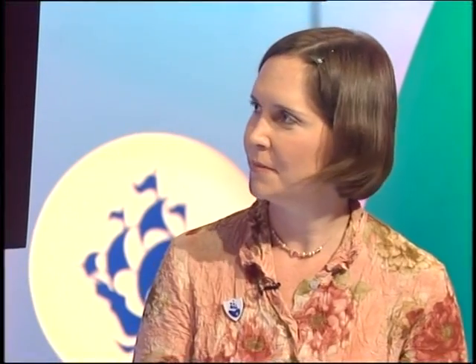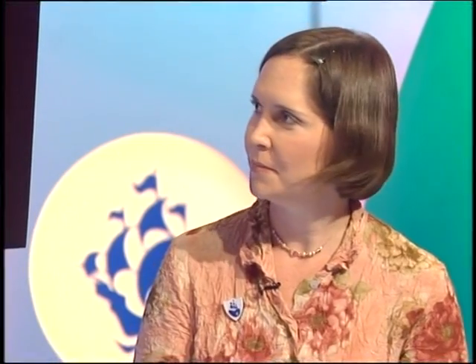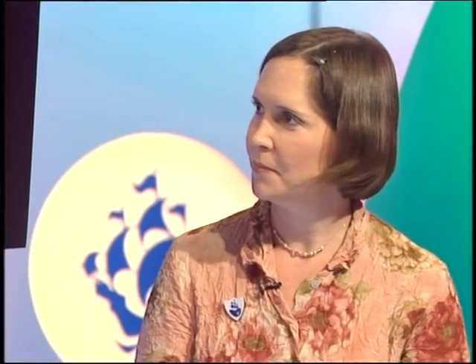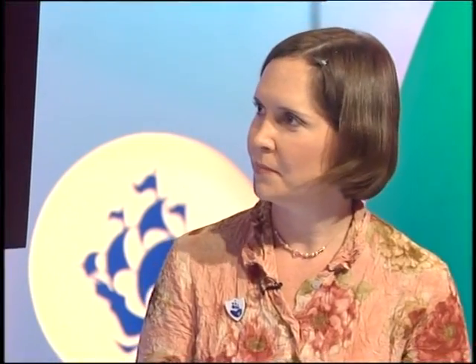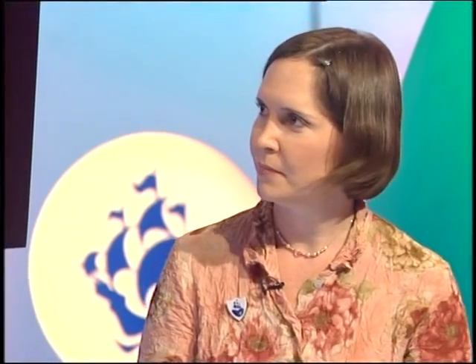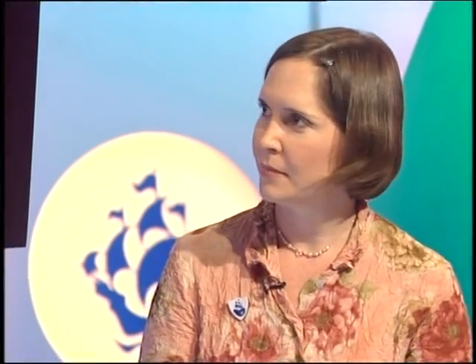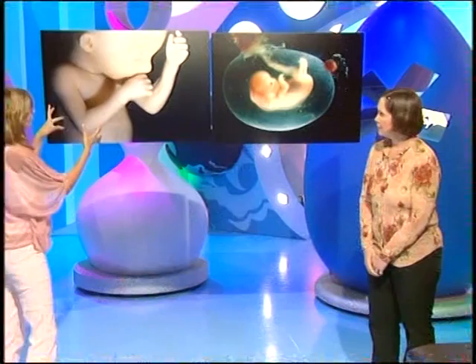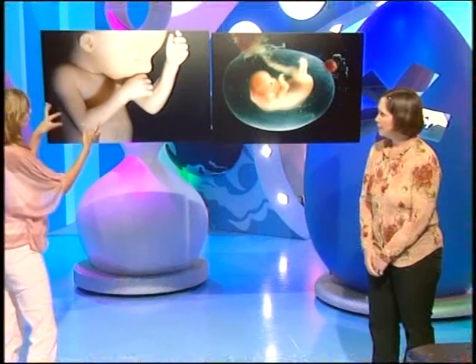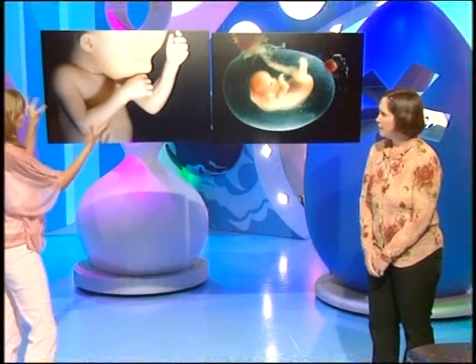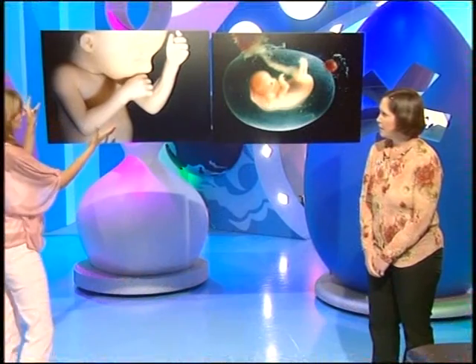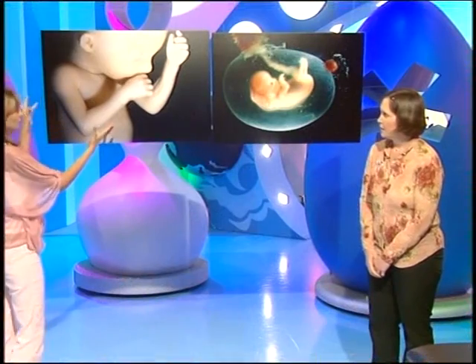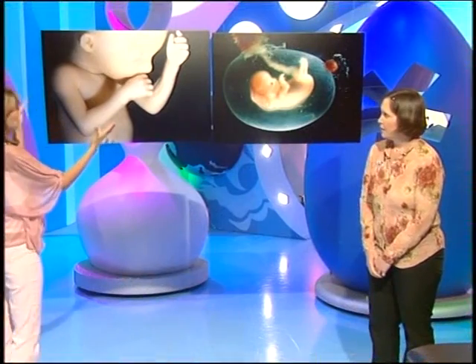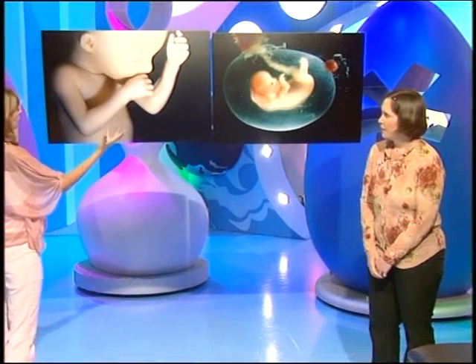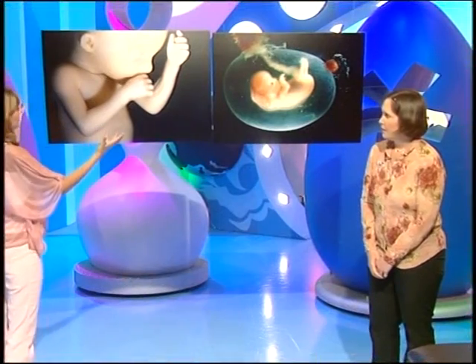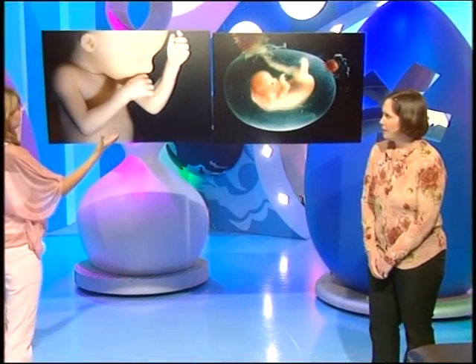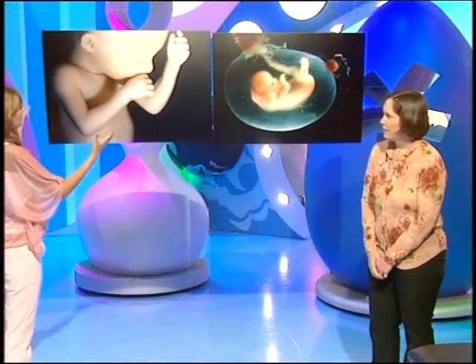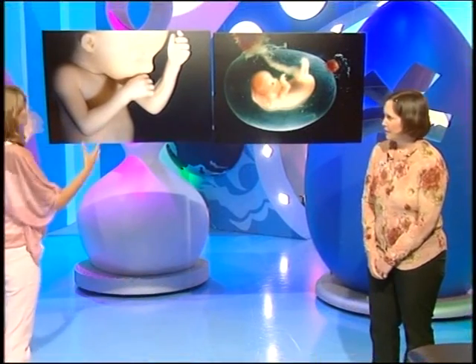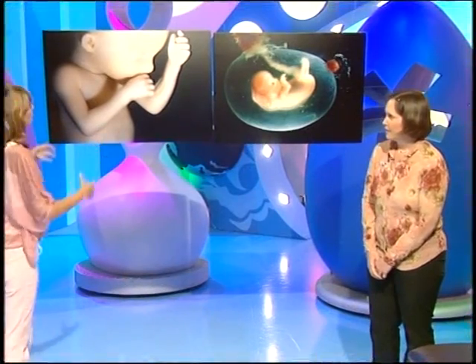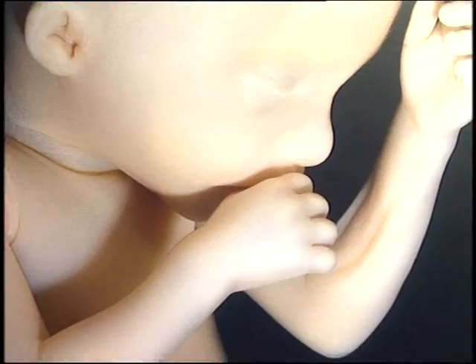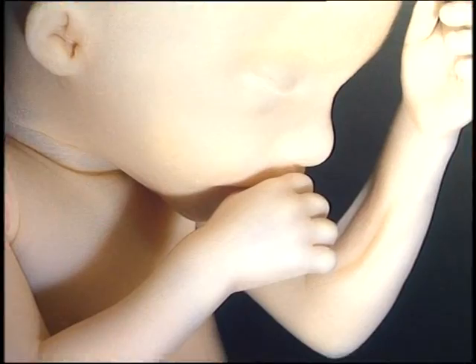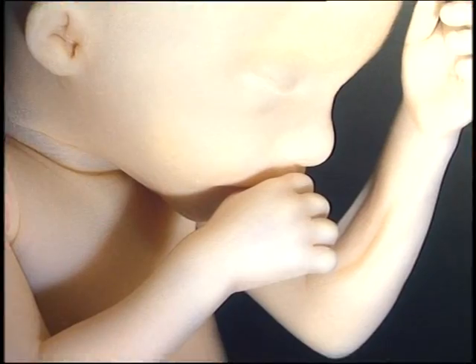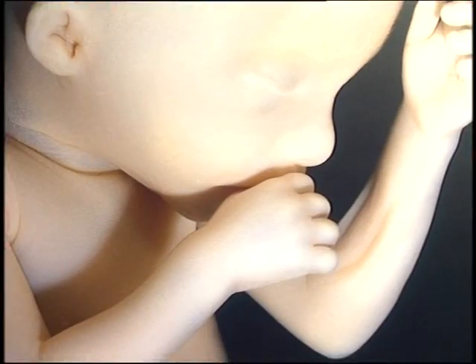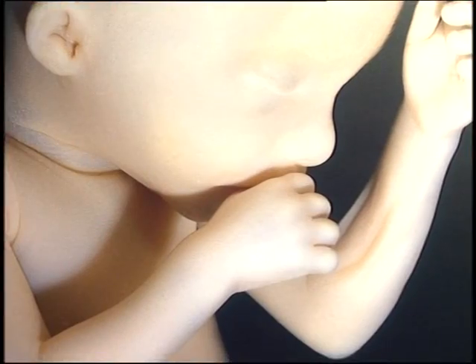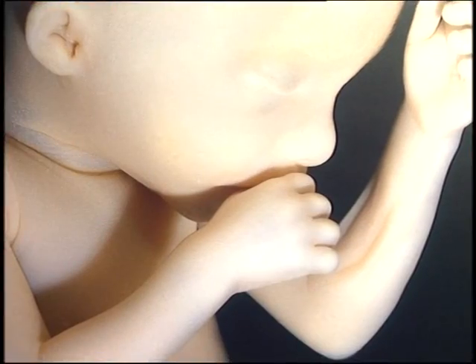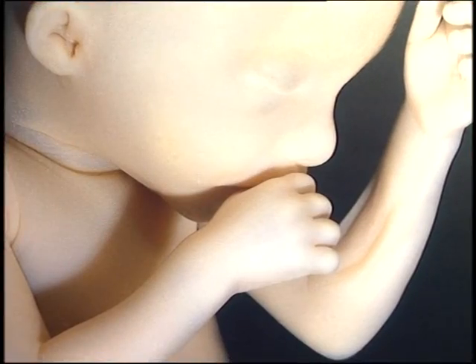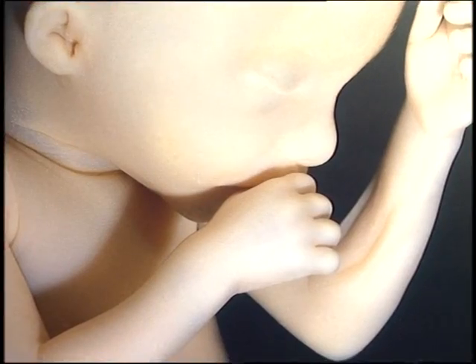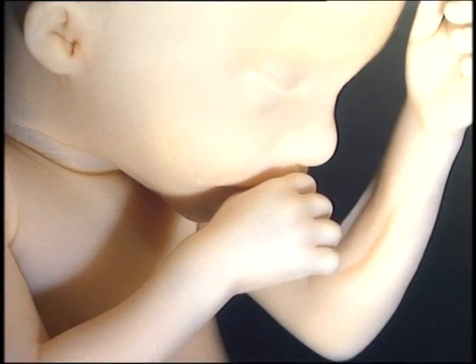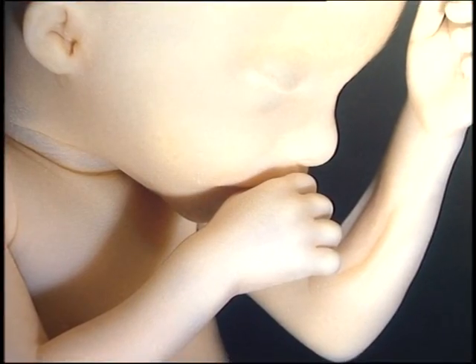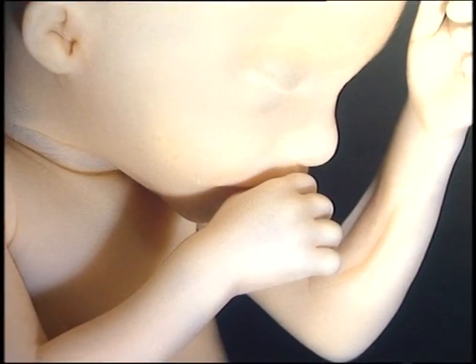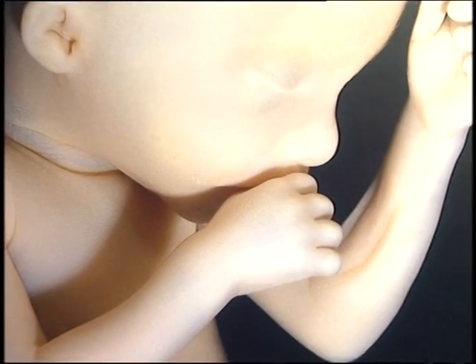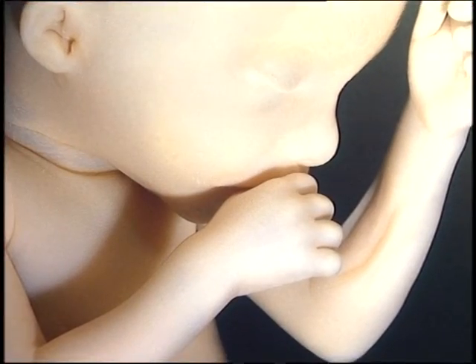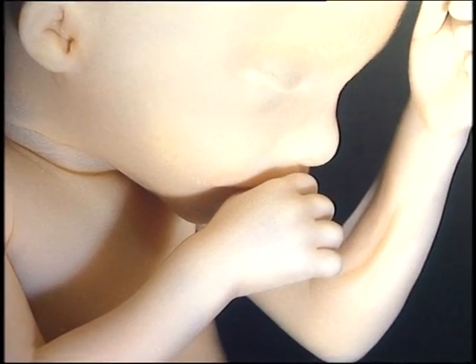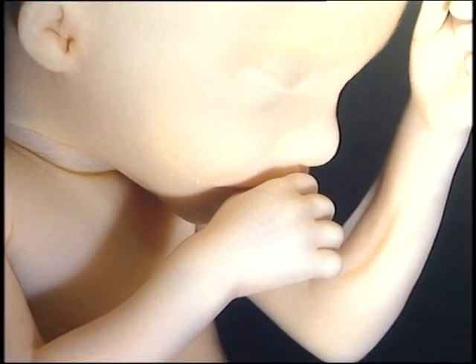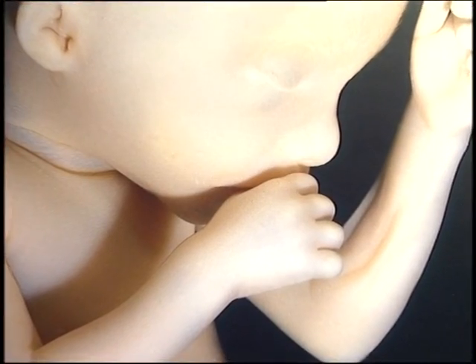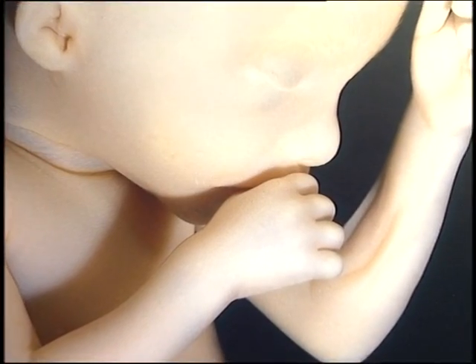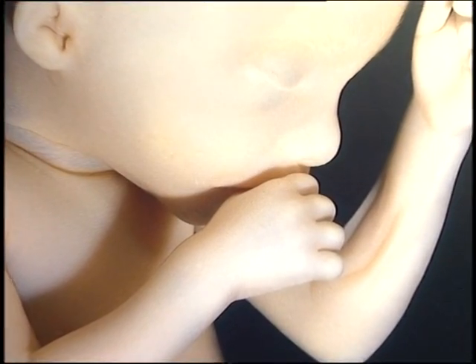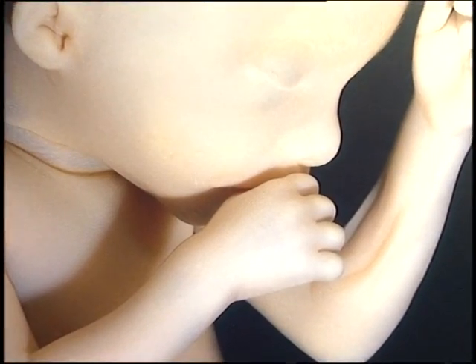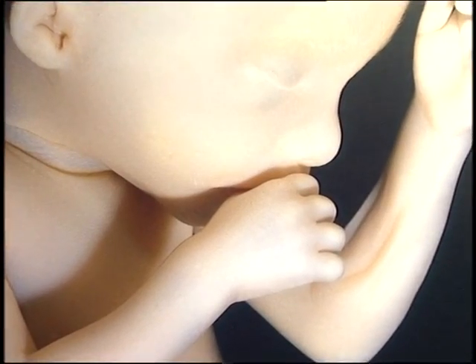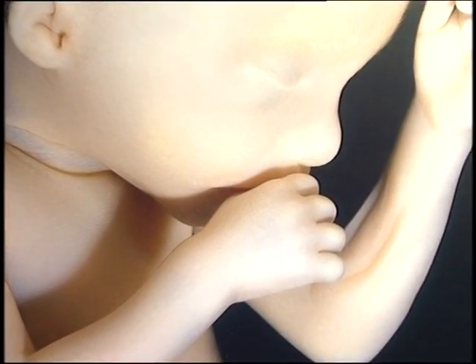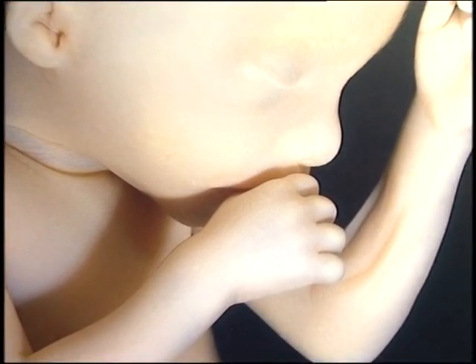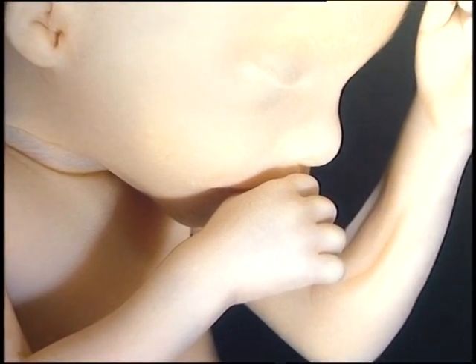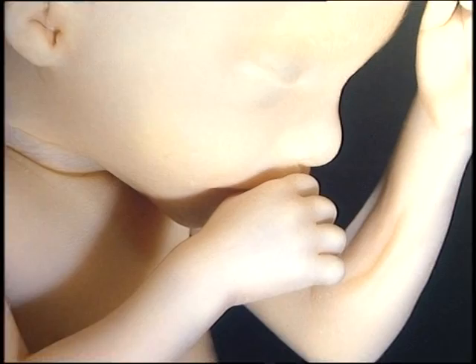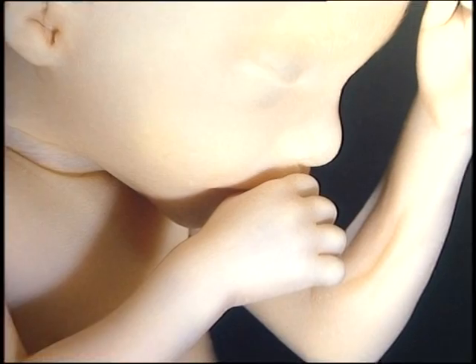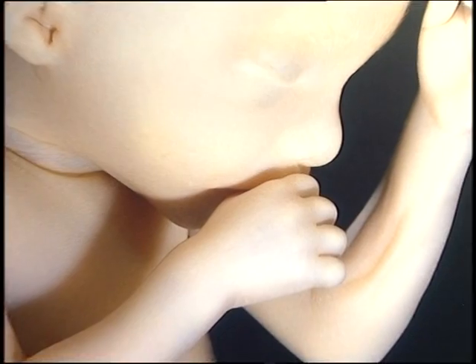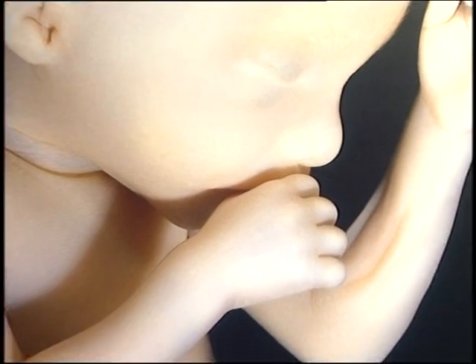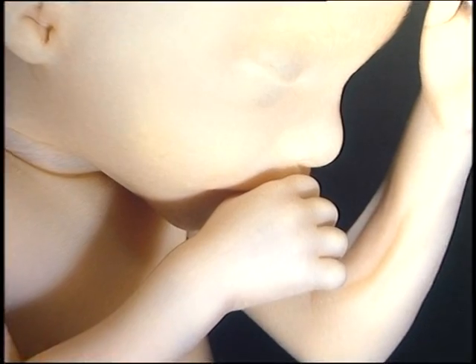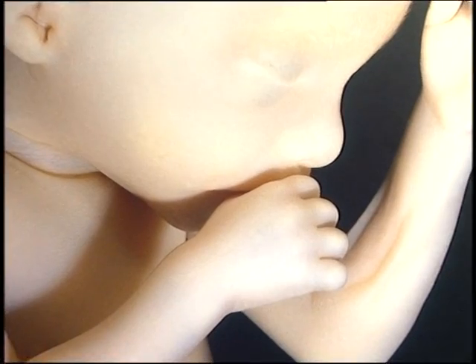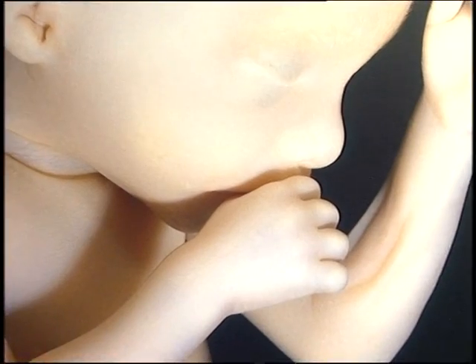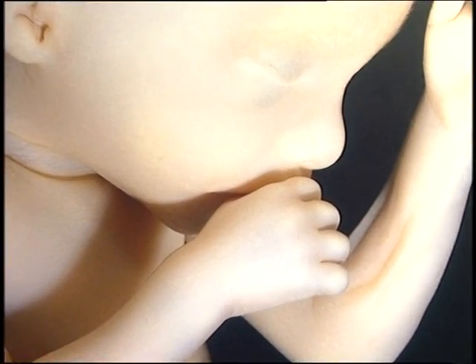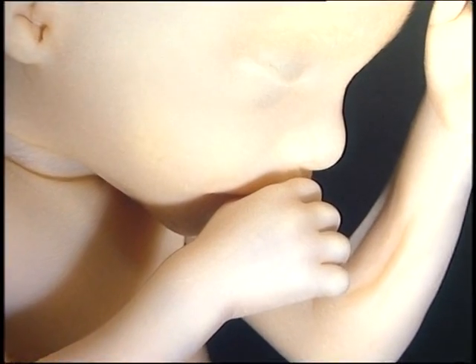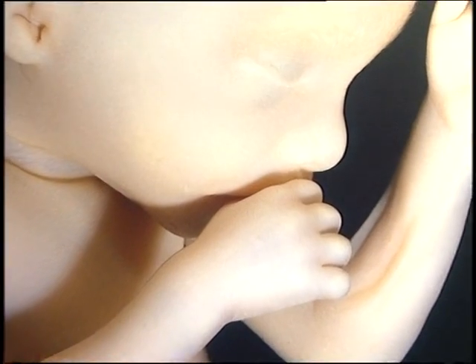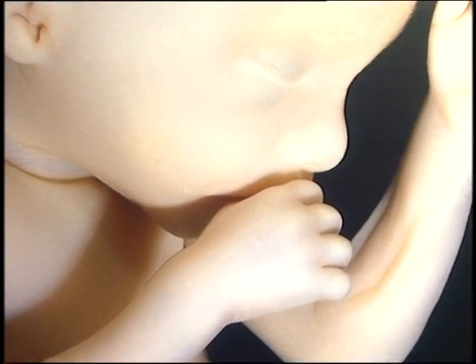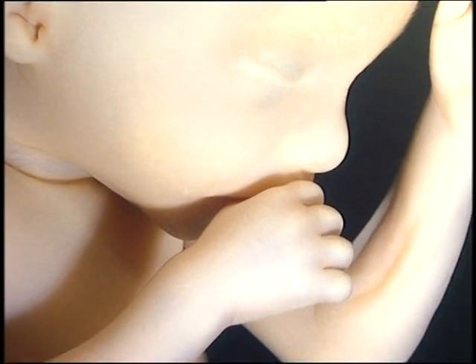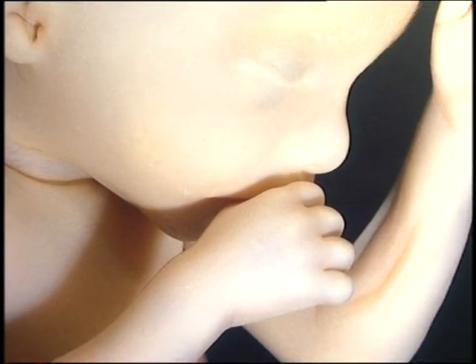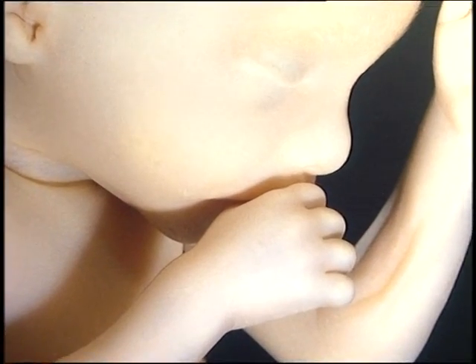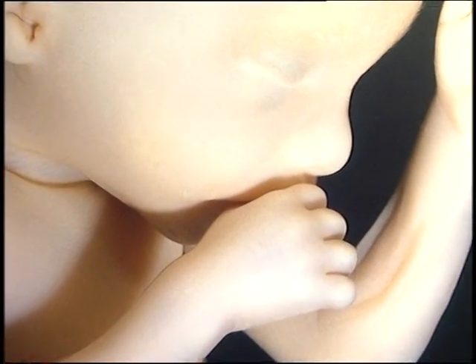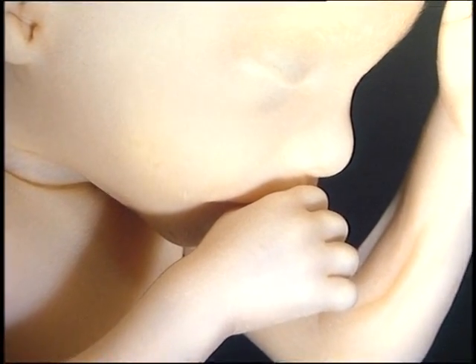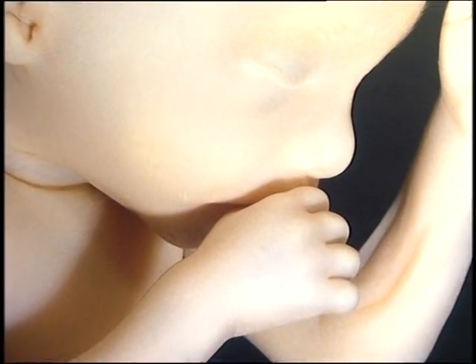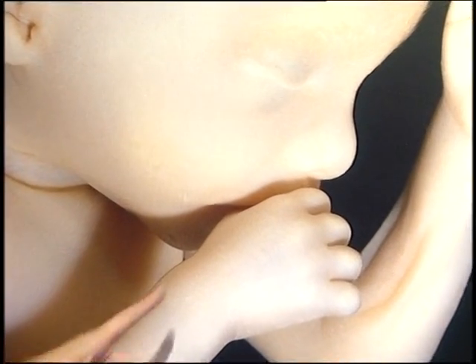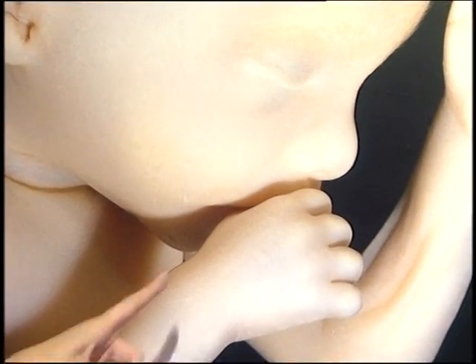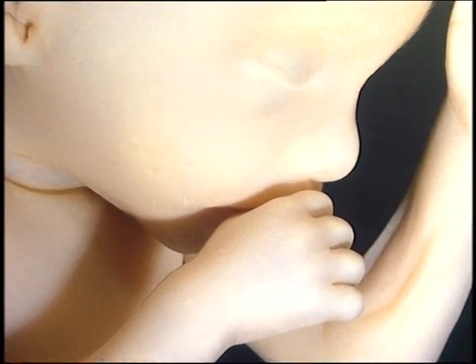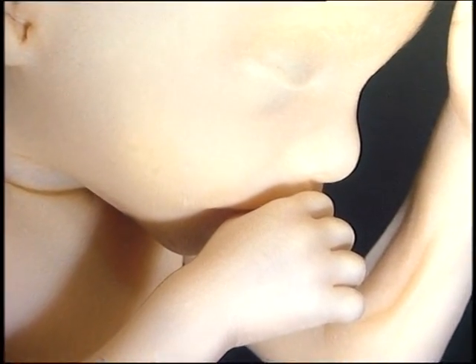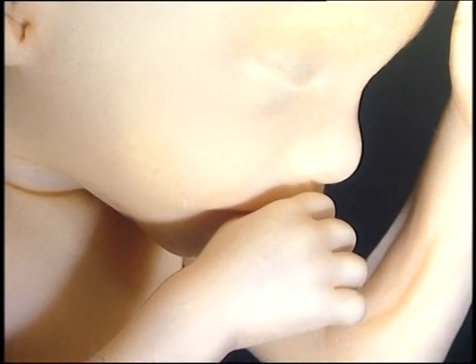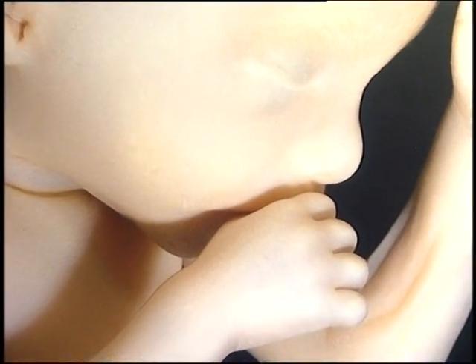And what about this one? This one looks fully formed. This one is fully formed and this is about 20 weeks in size. And it's sucking its thumb.